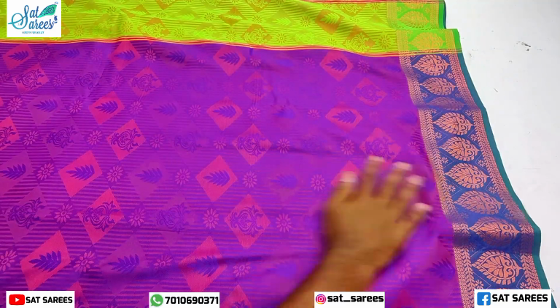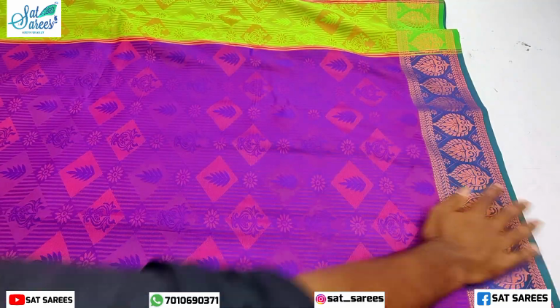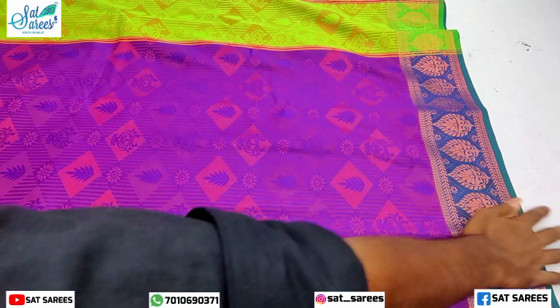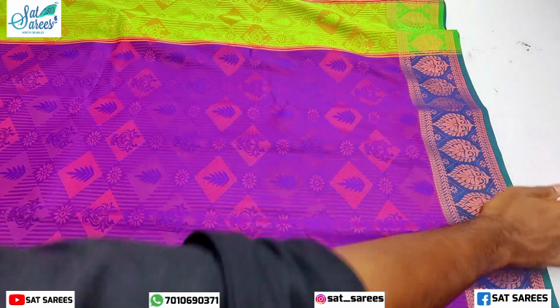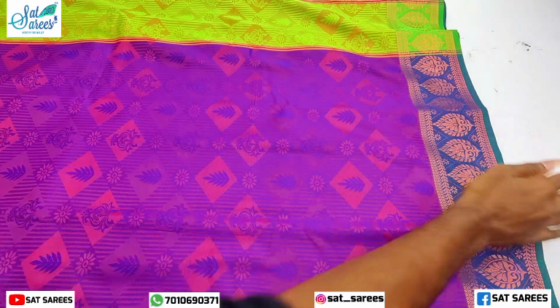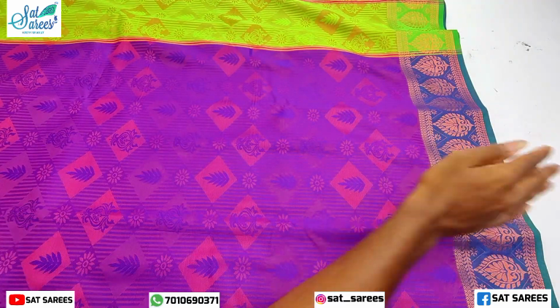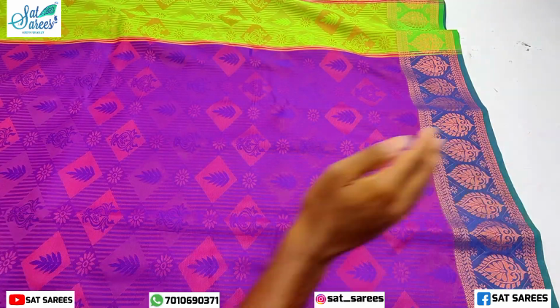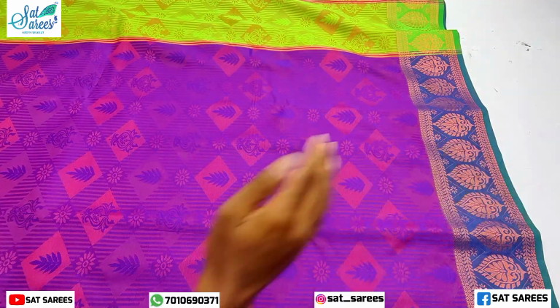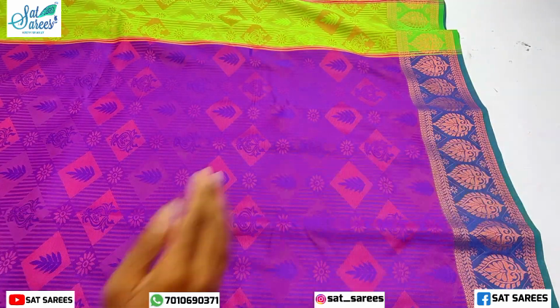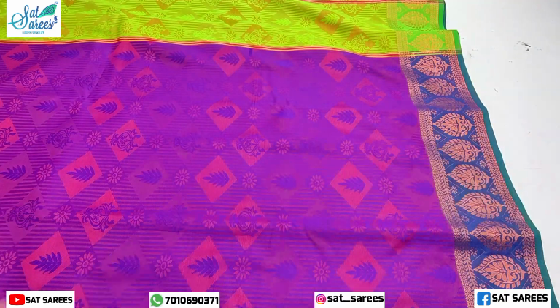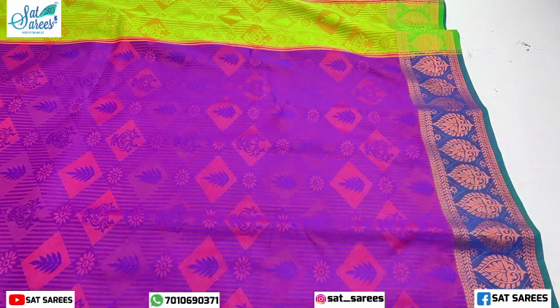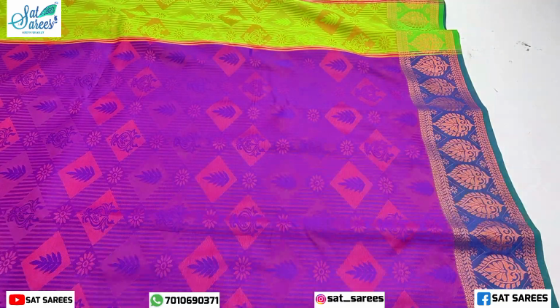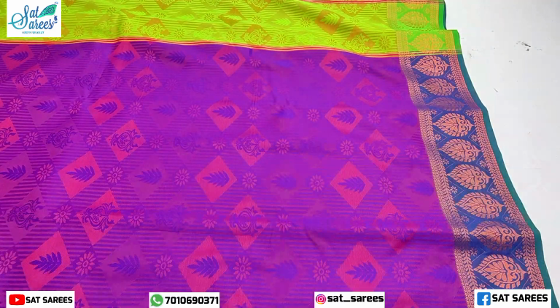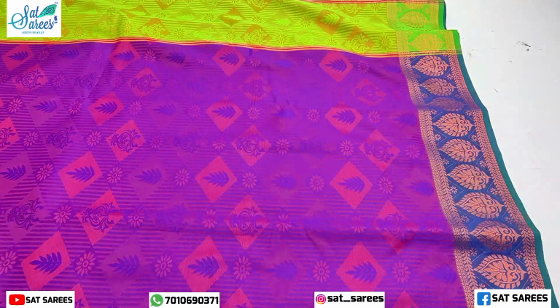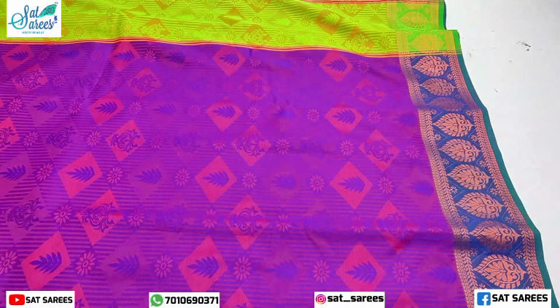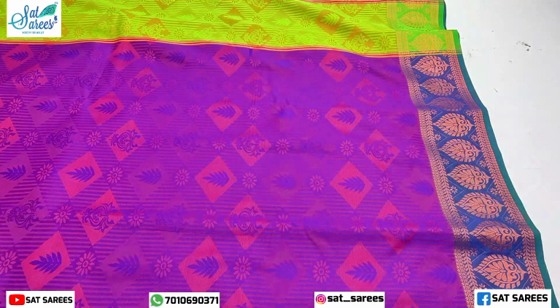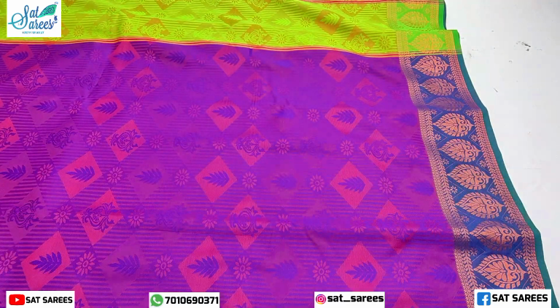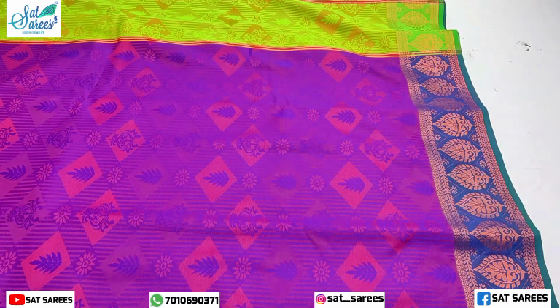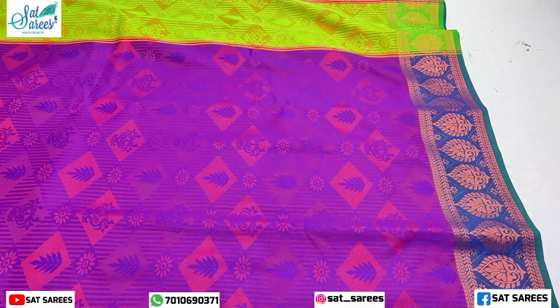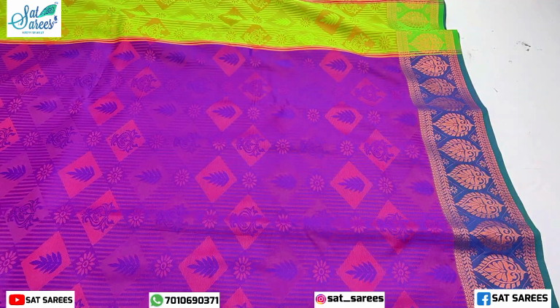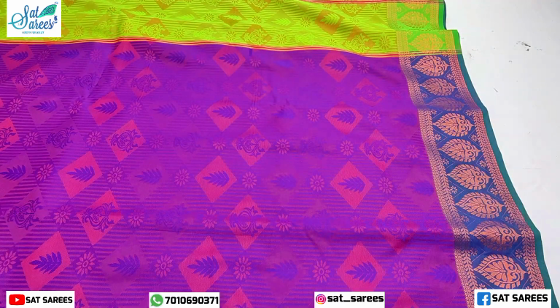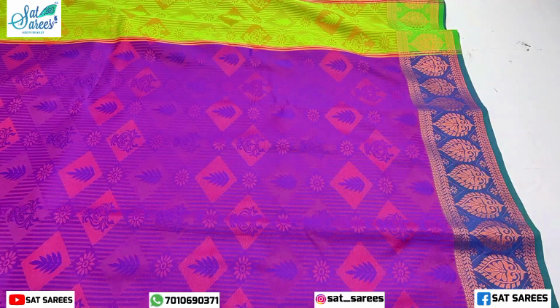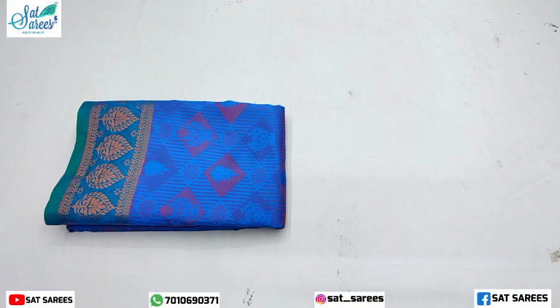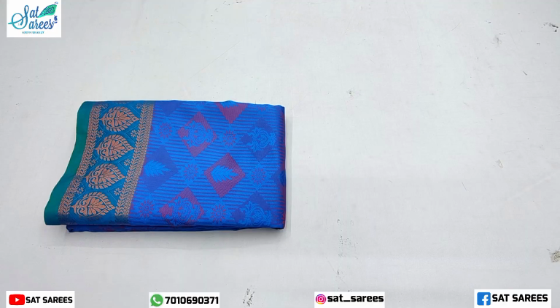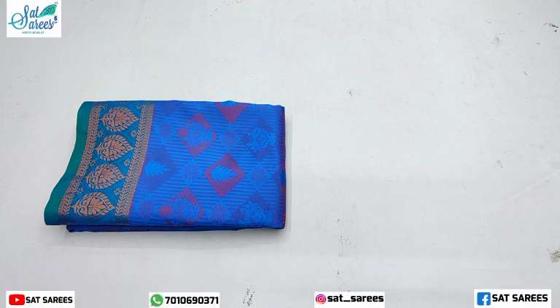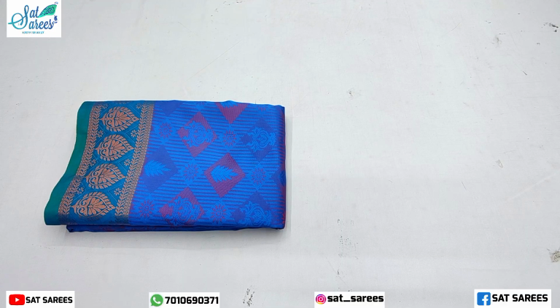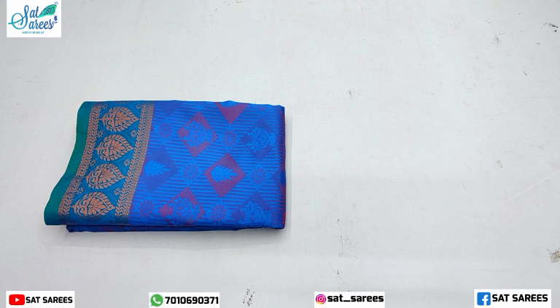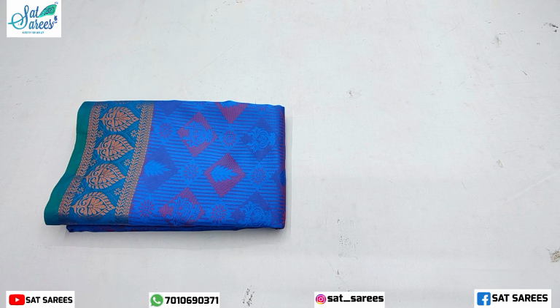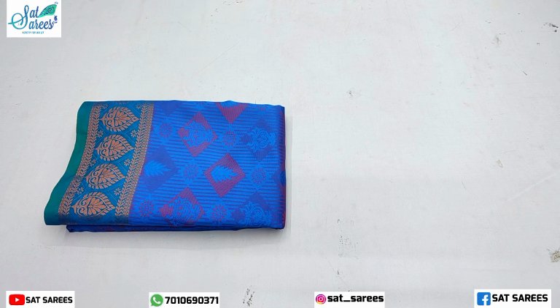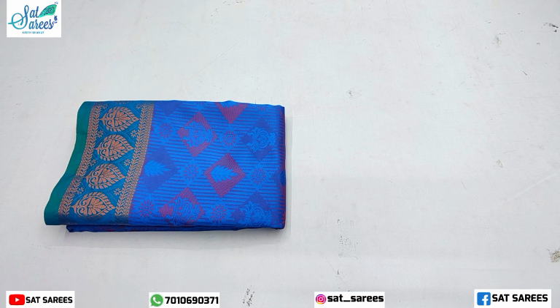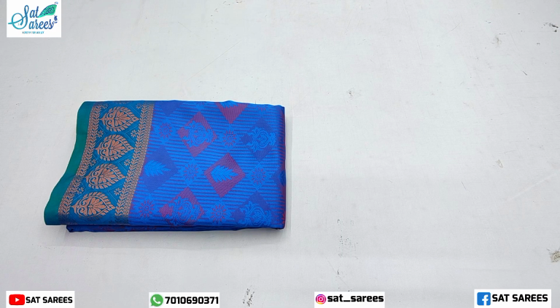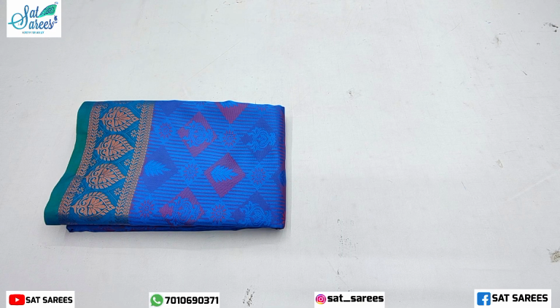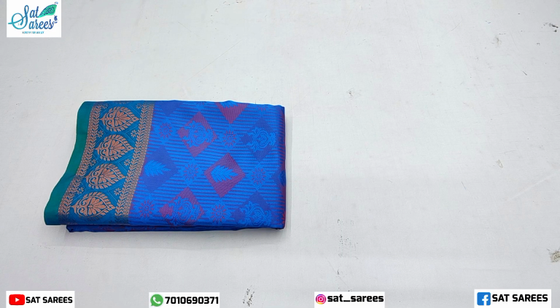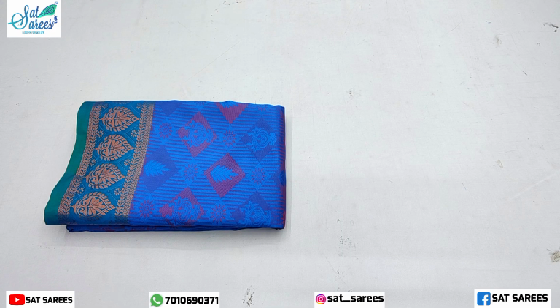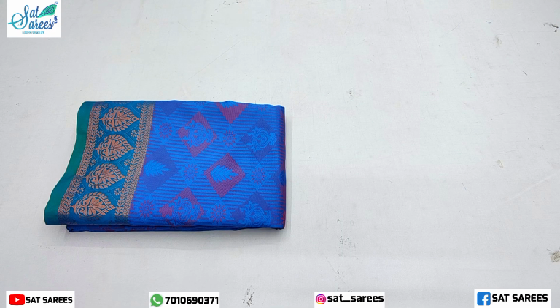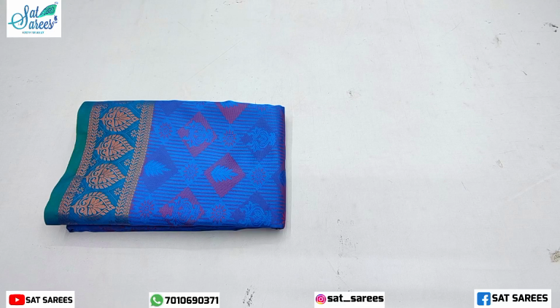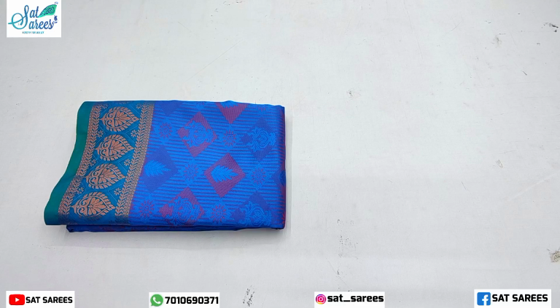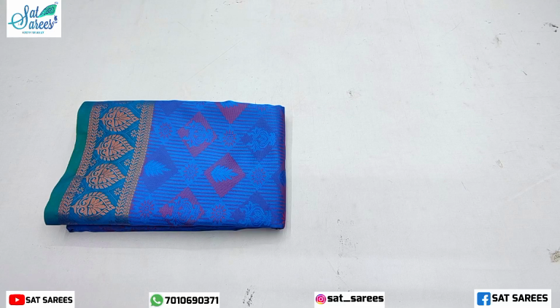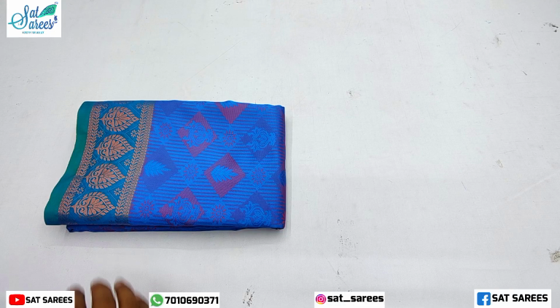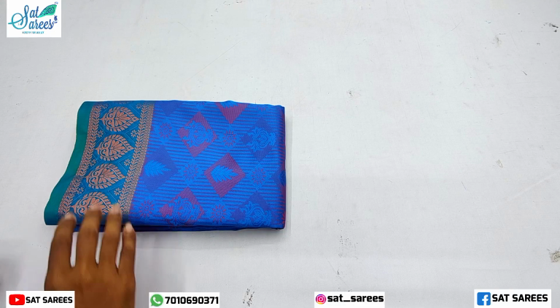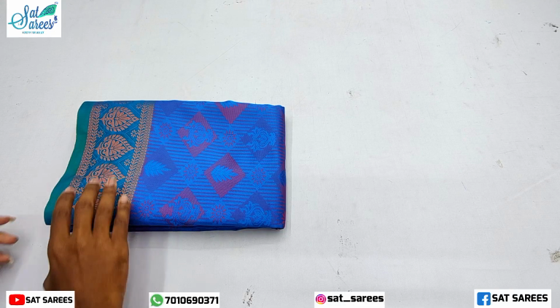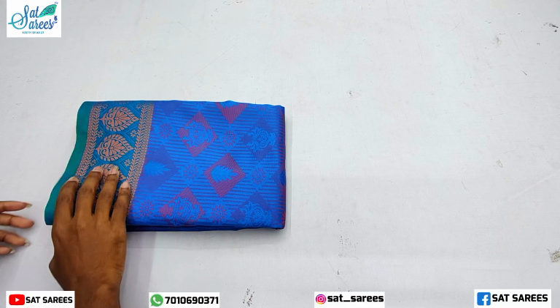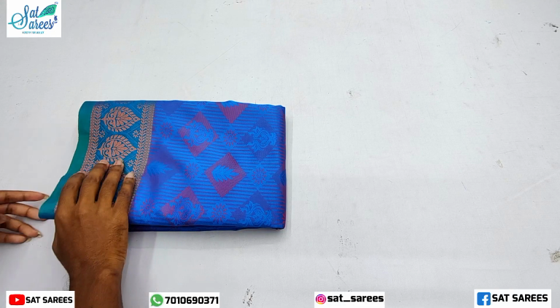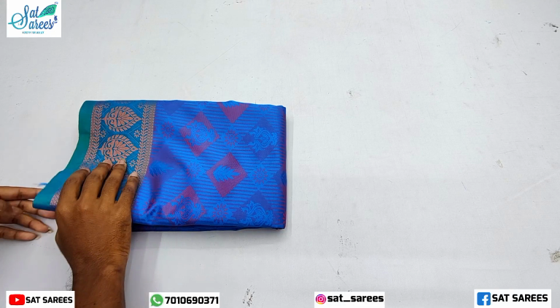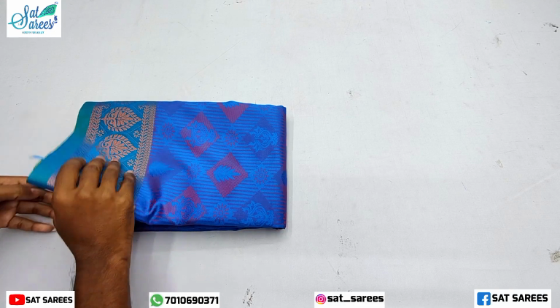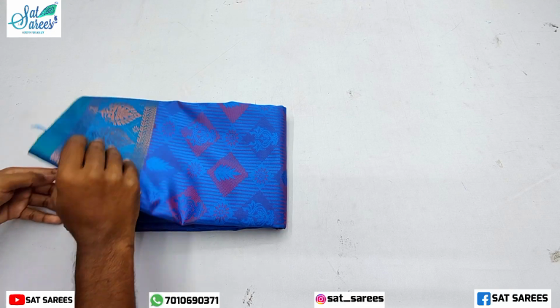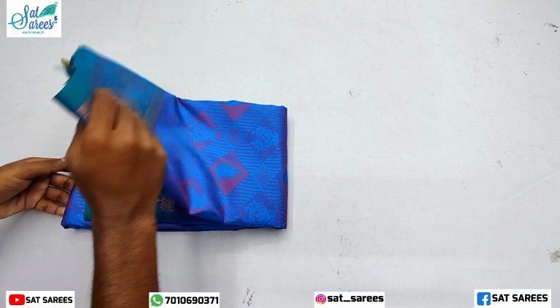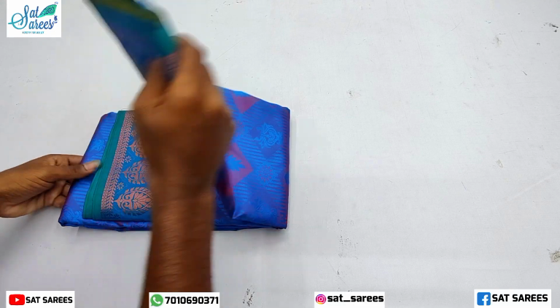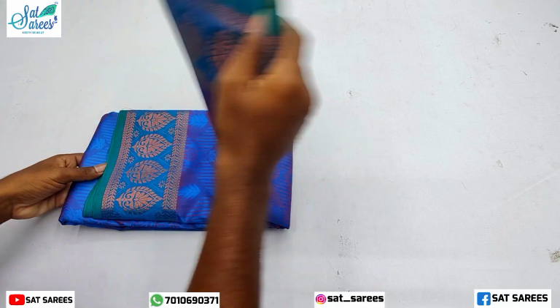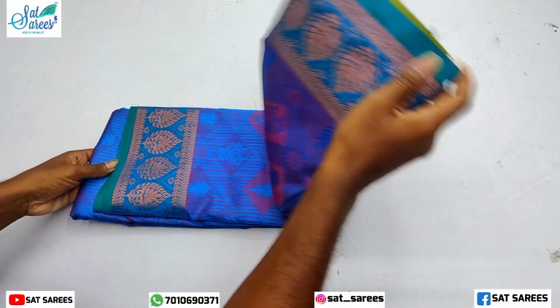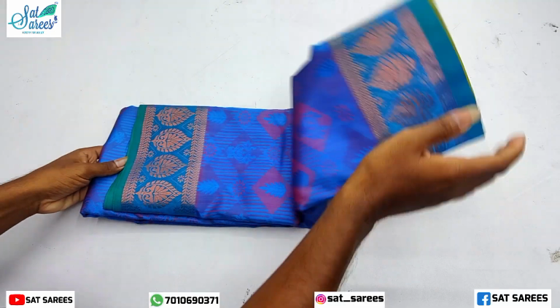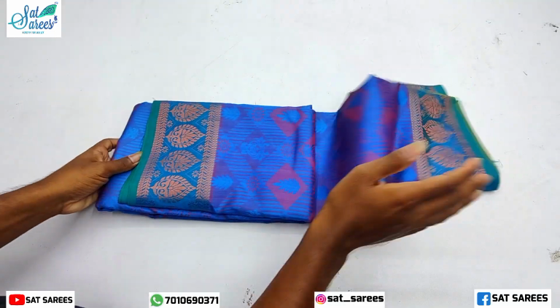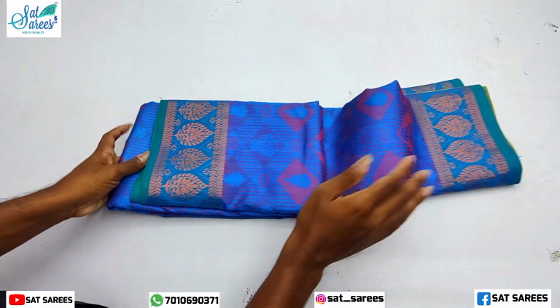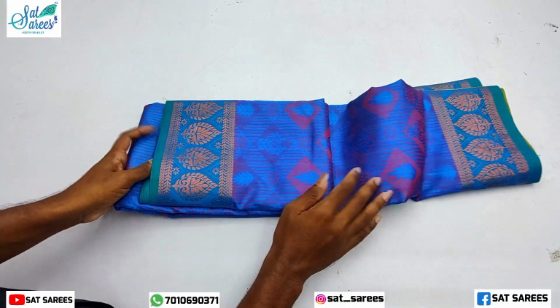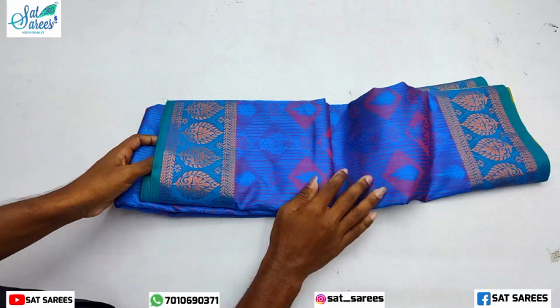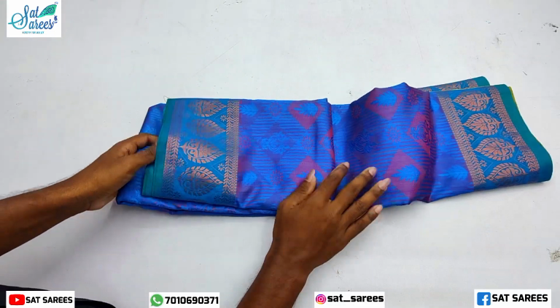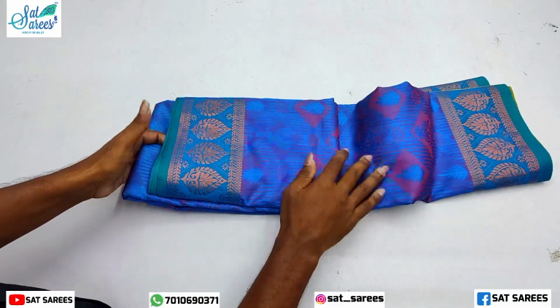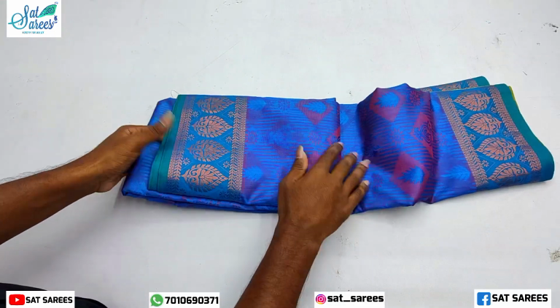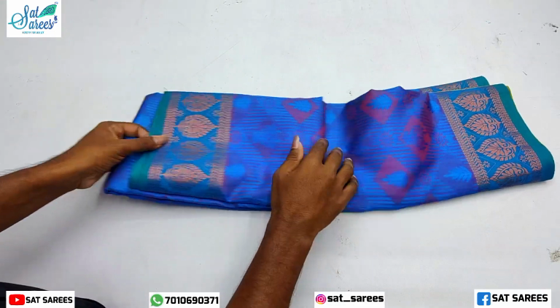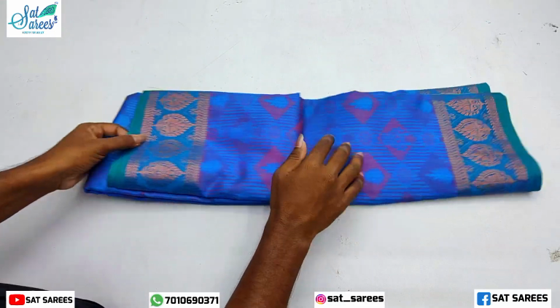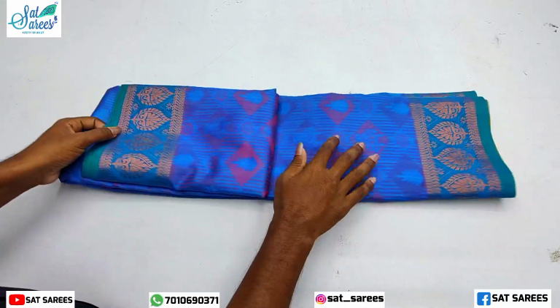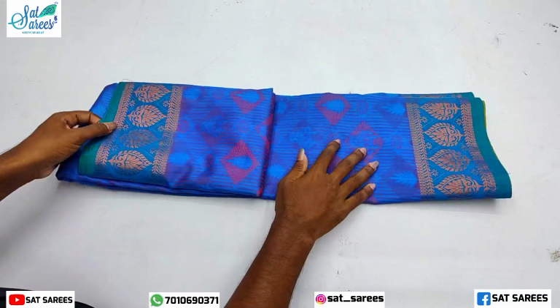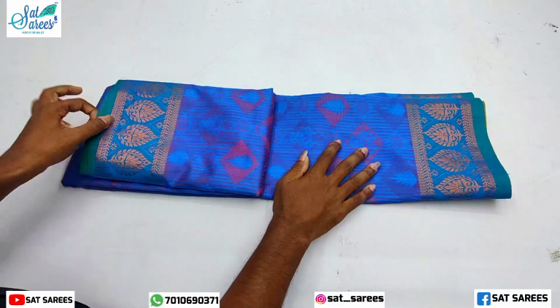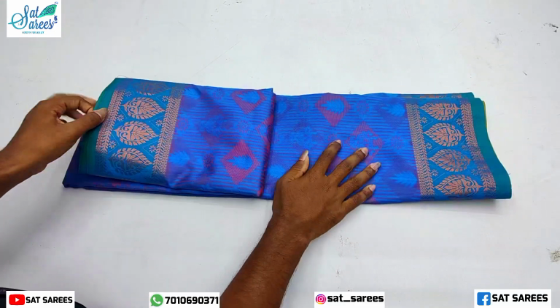If you order the sari on YouTube, you get free shipping.